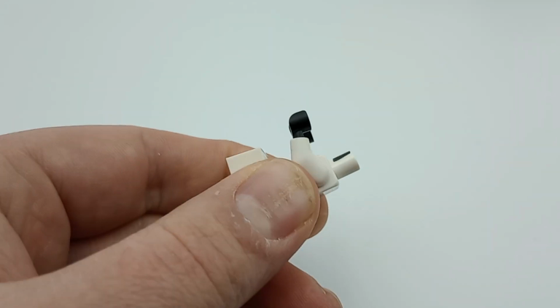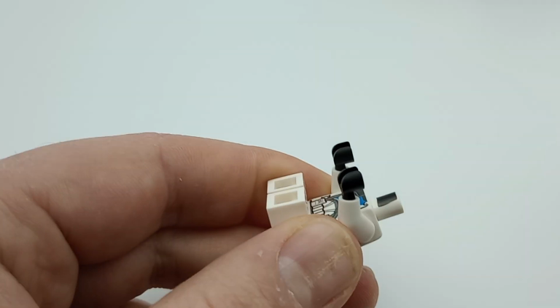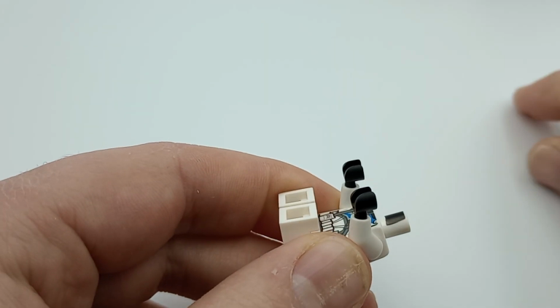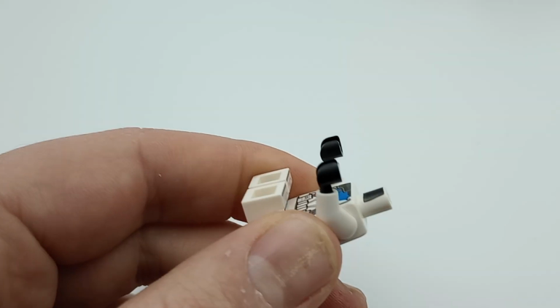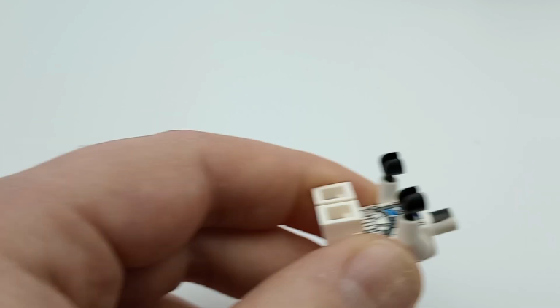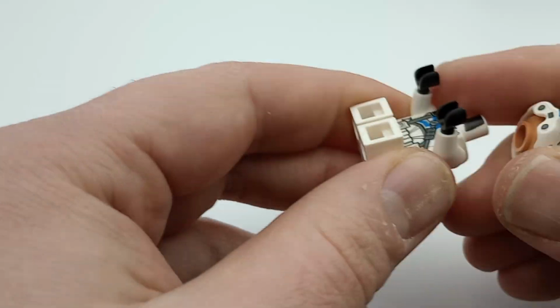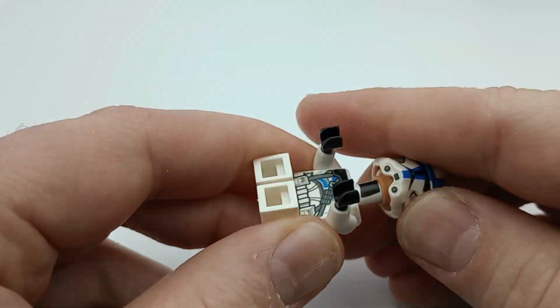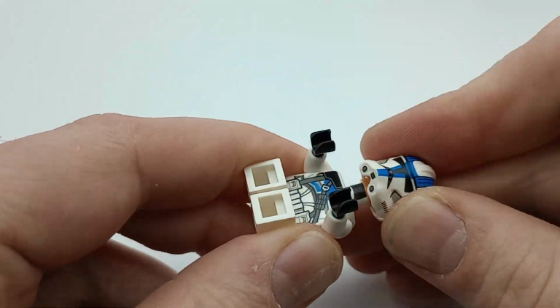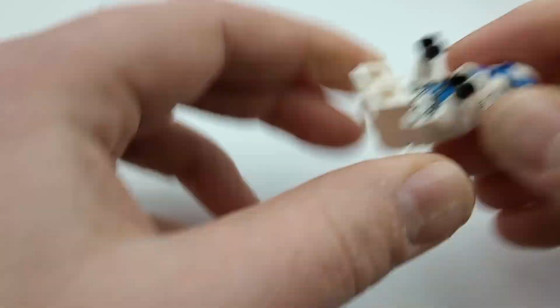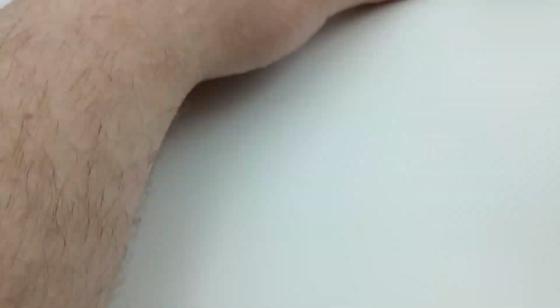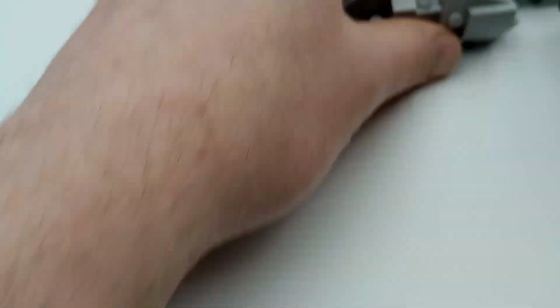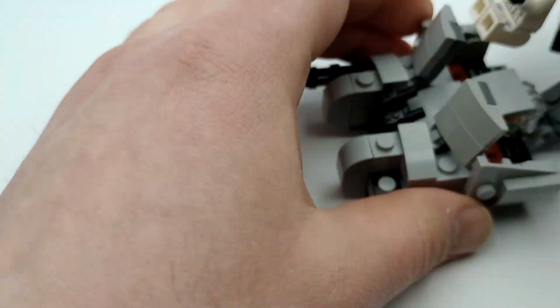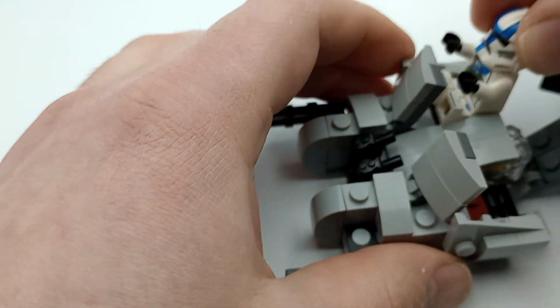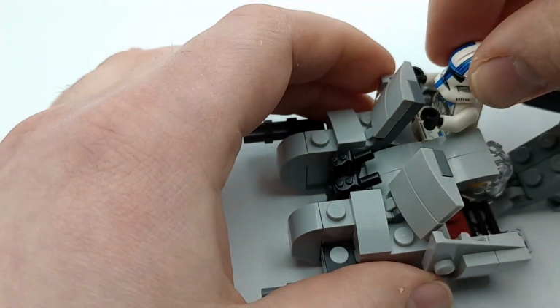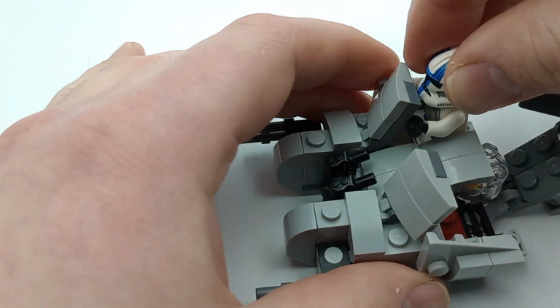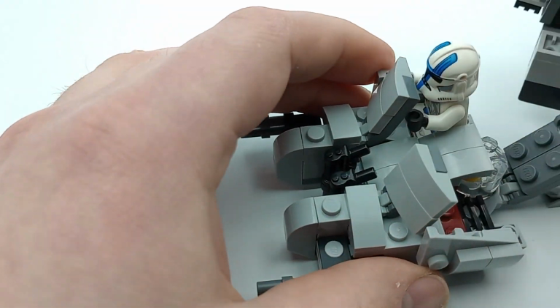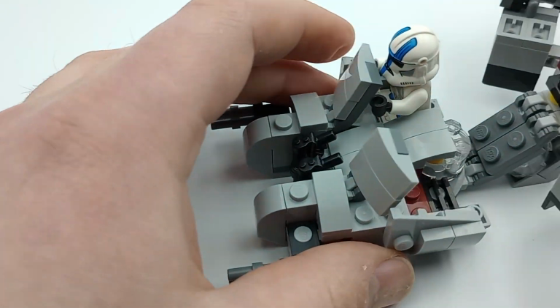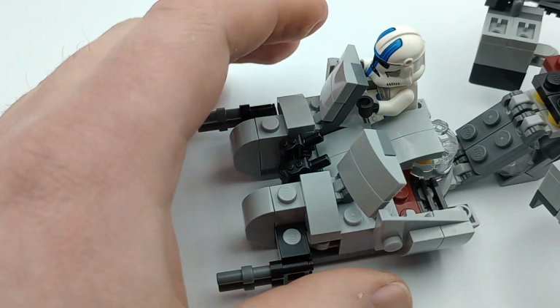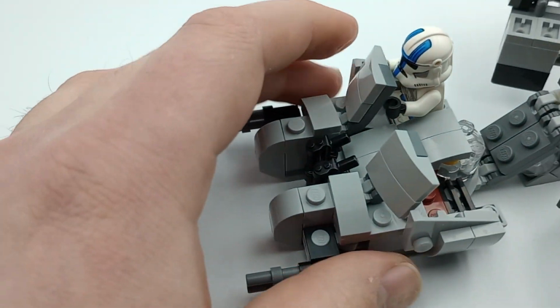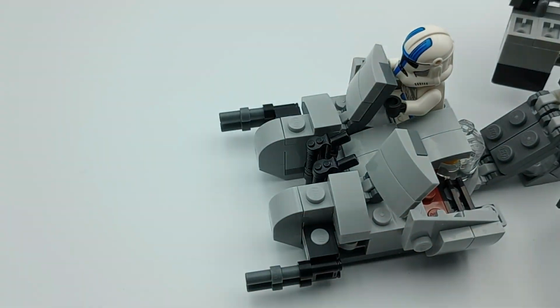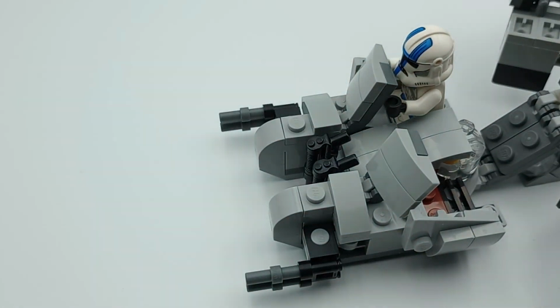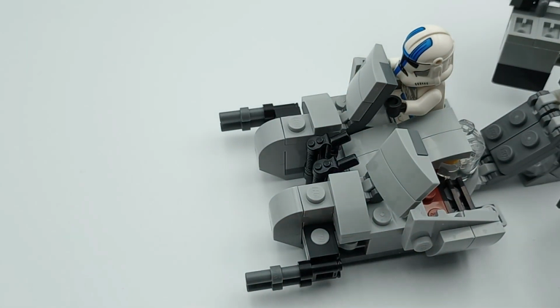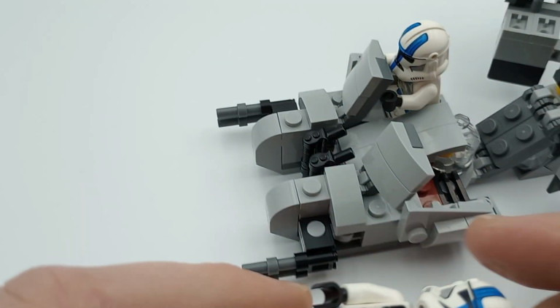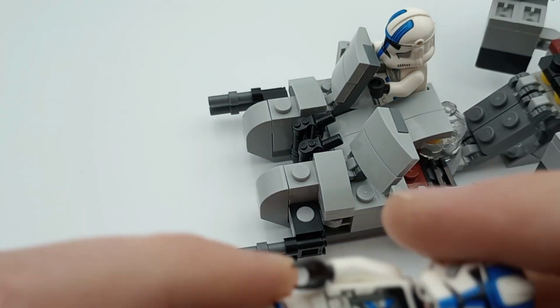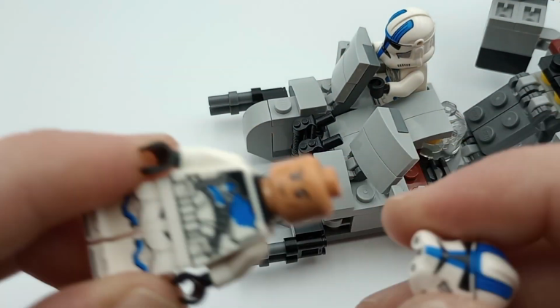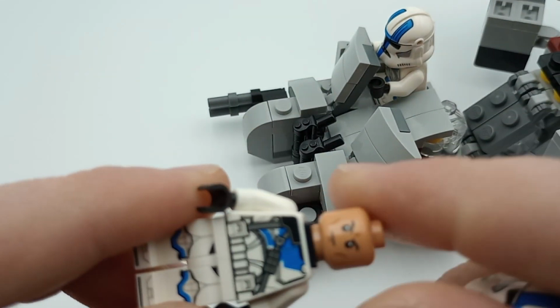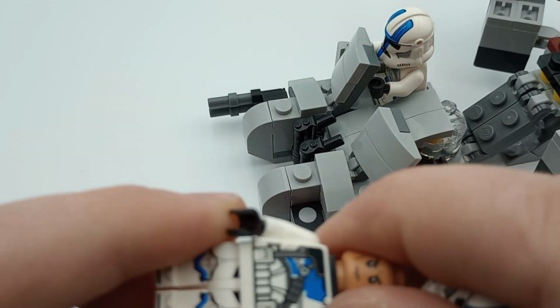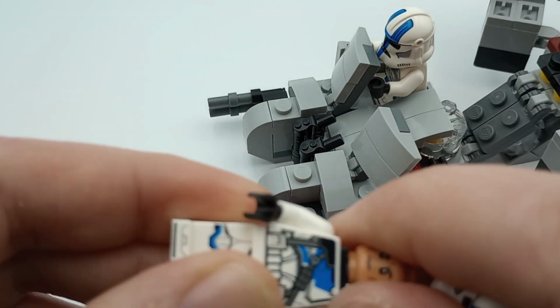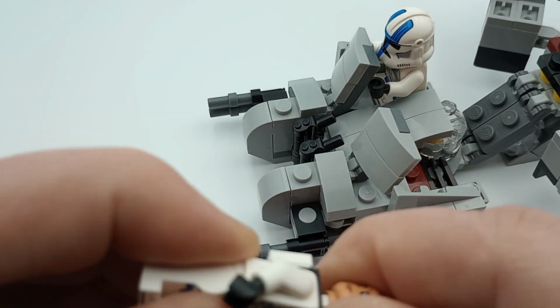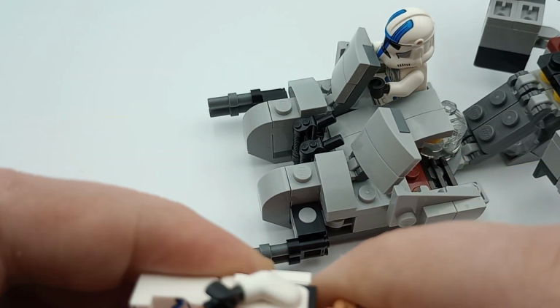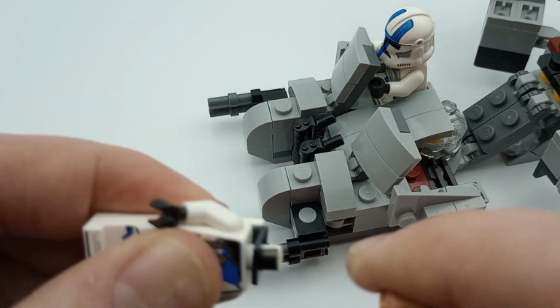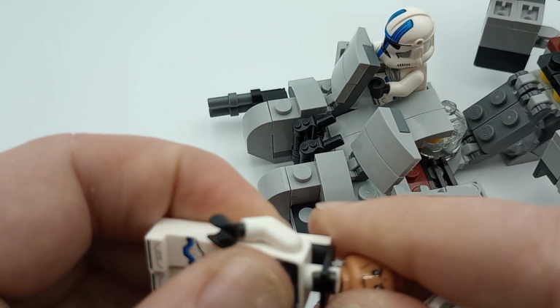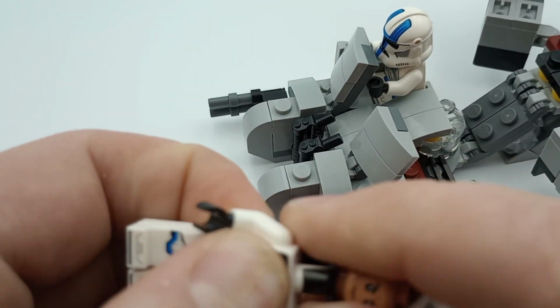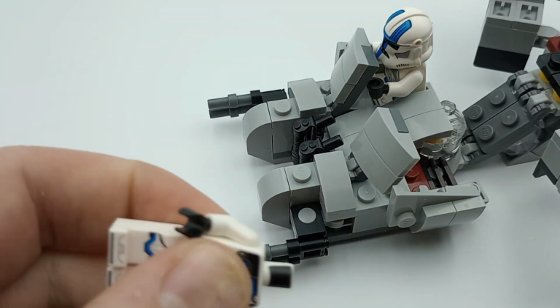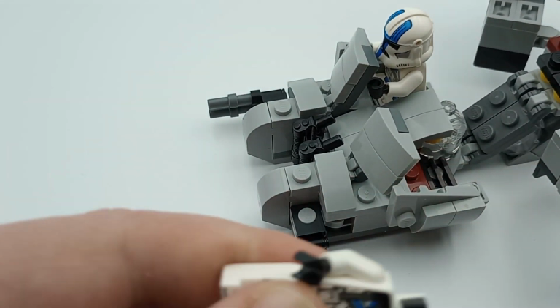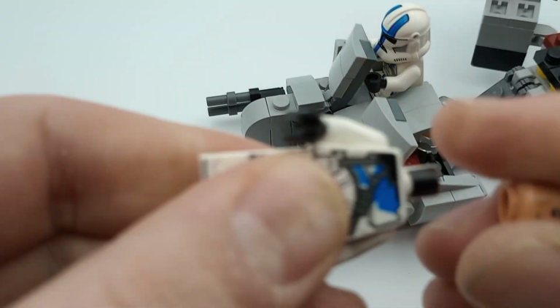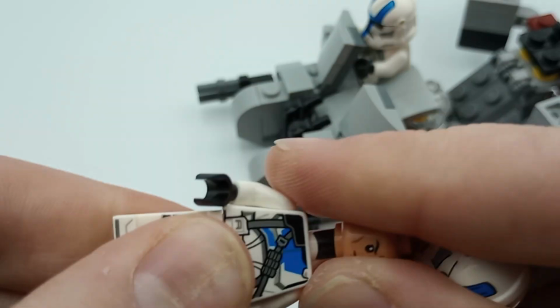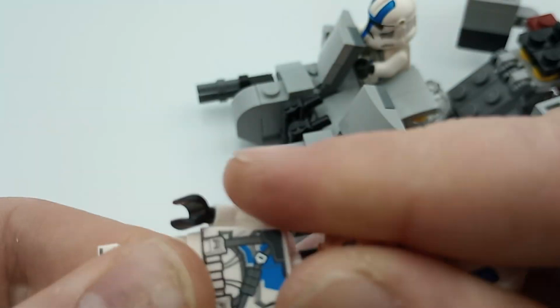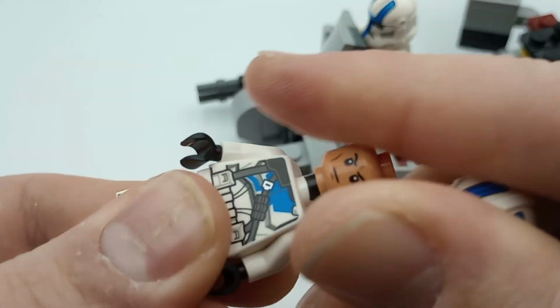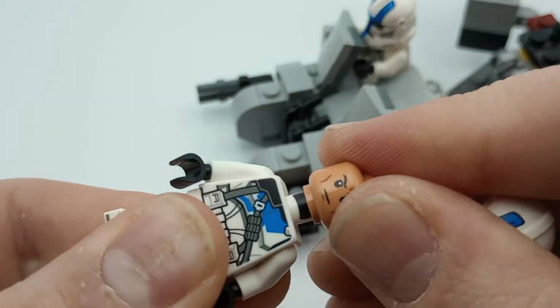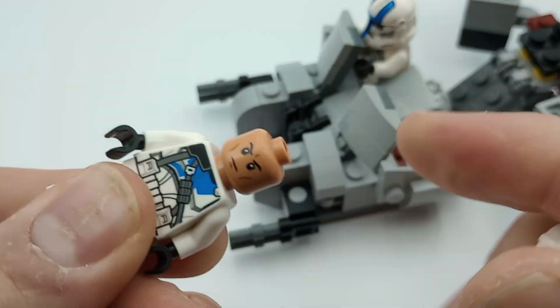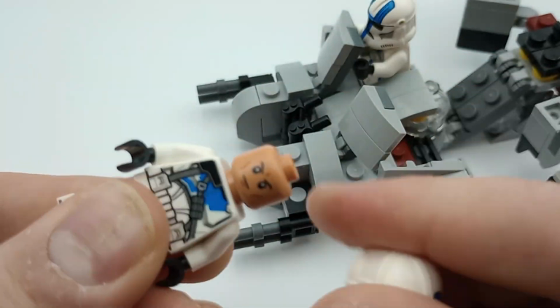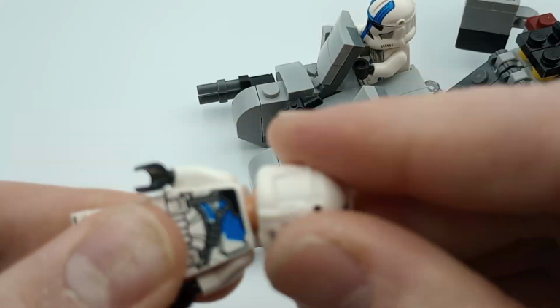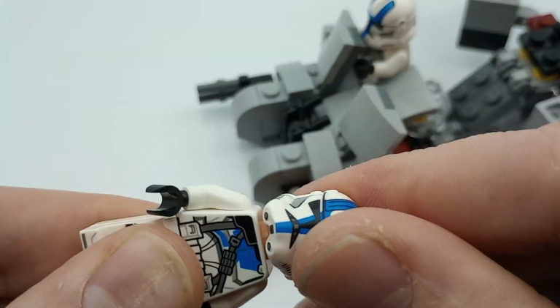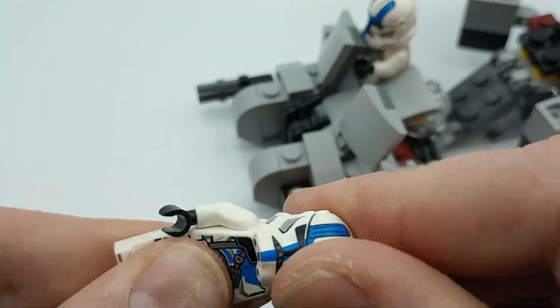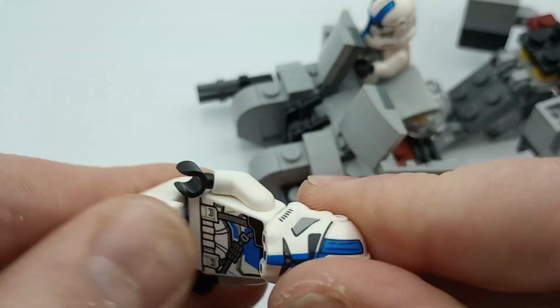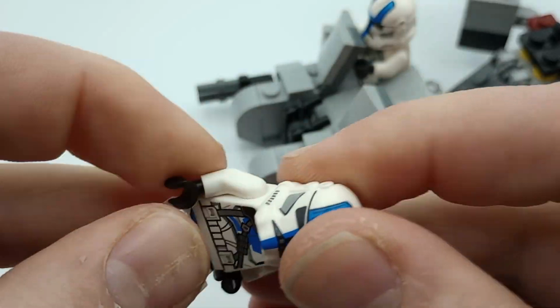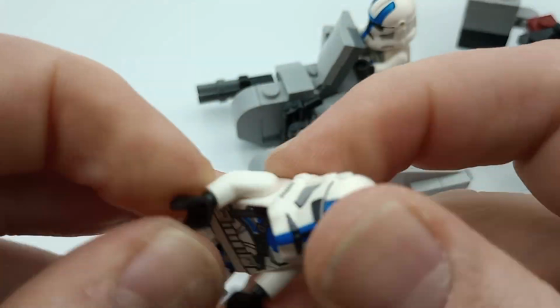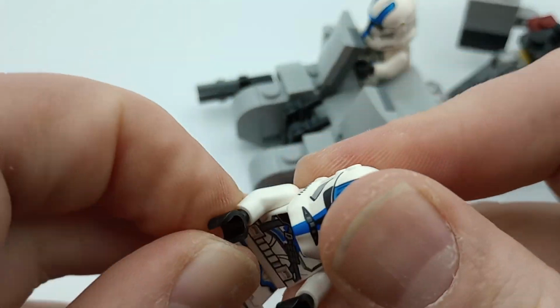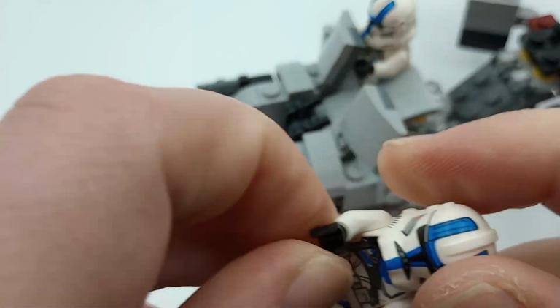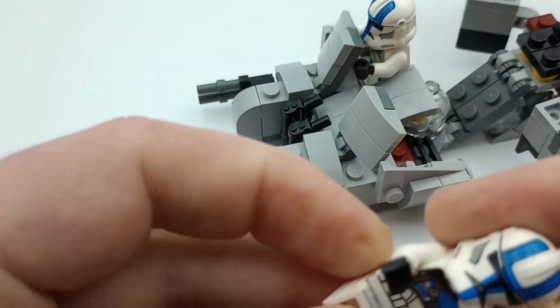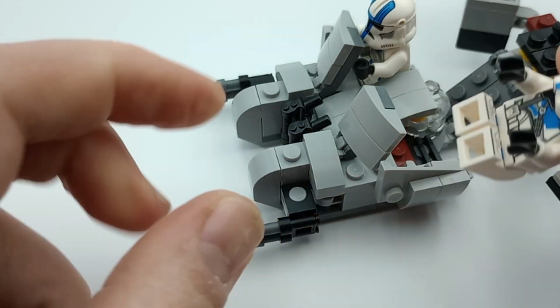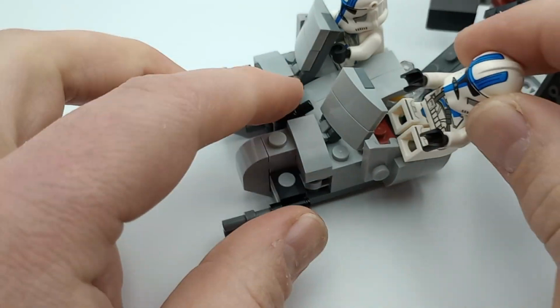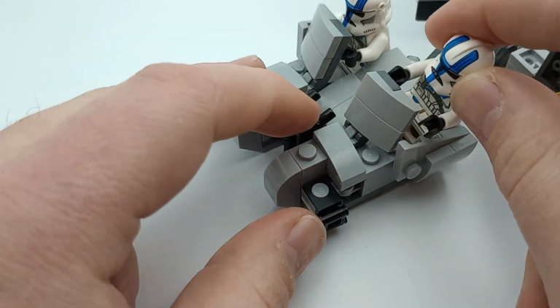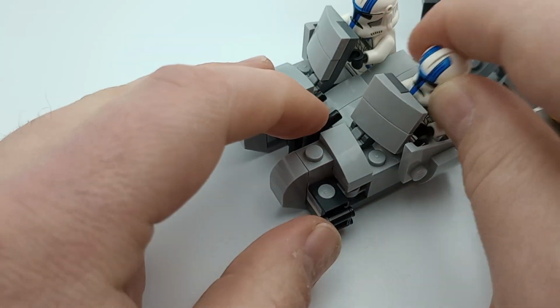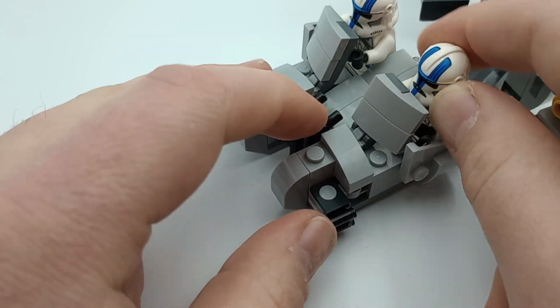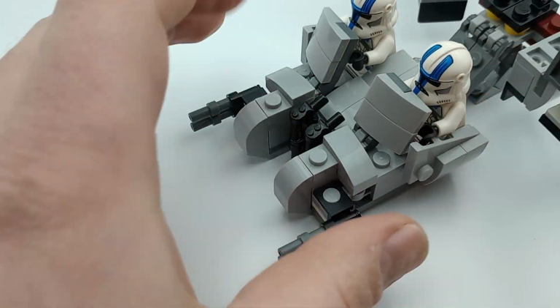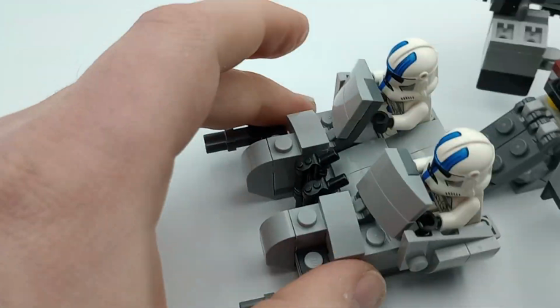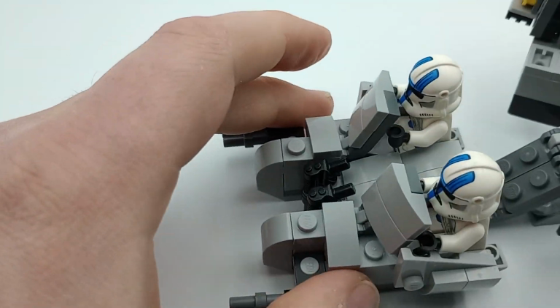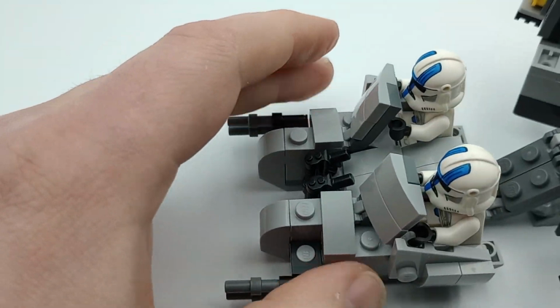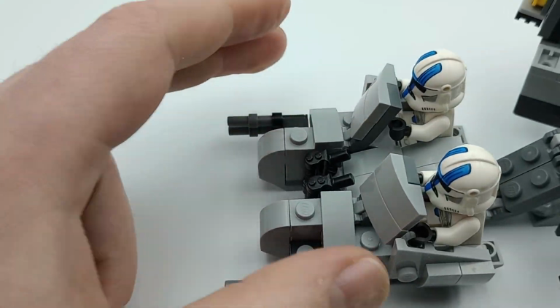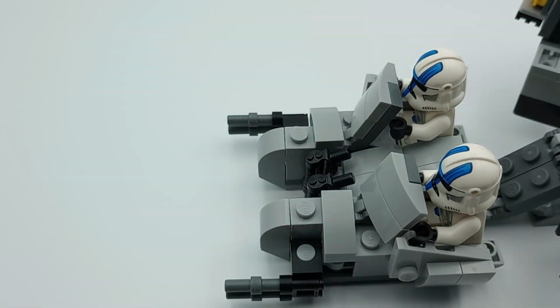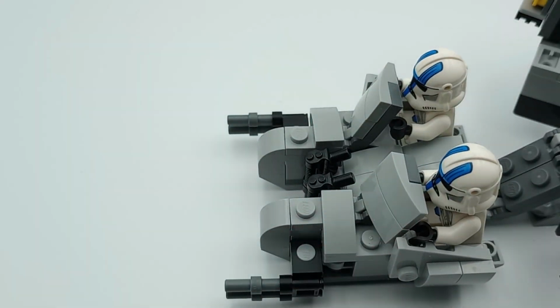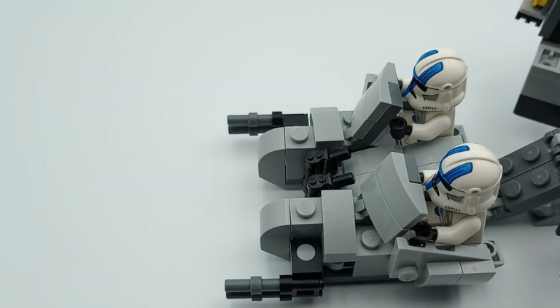I like to put the two heavy troopers that are missing their backpacks here, because if they're controlling the speeder, then they probably don't really need the backpacks anyway.